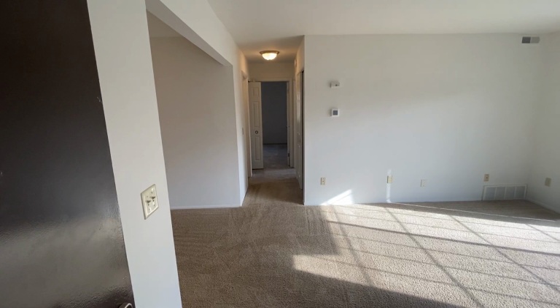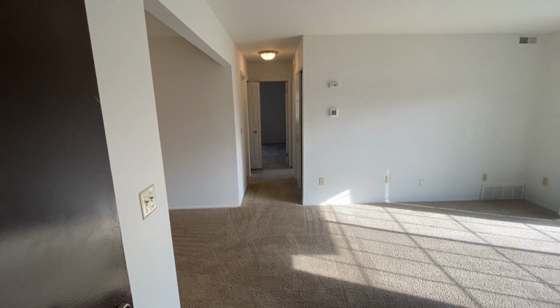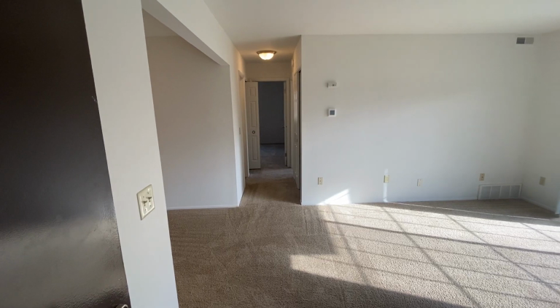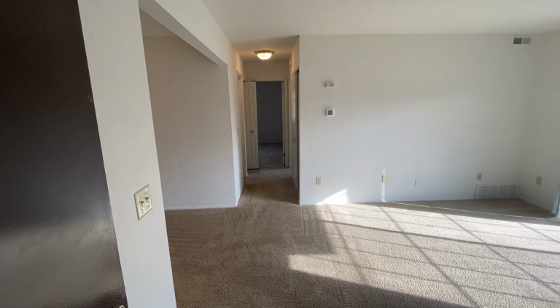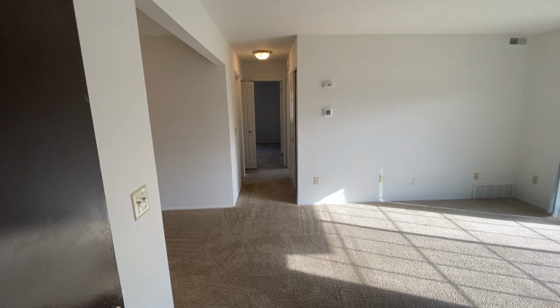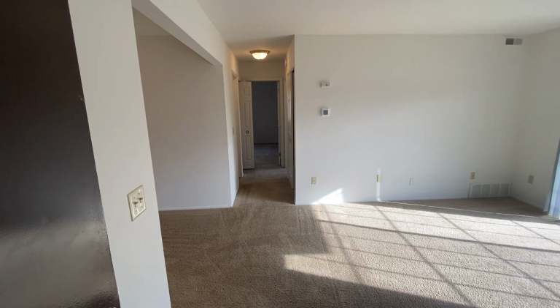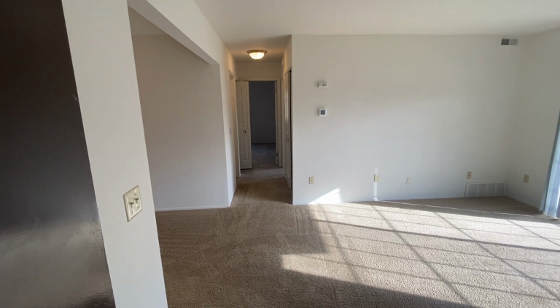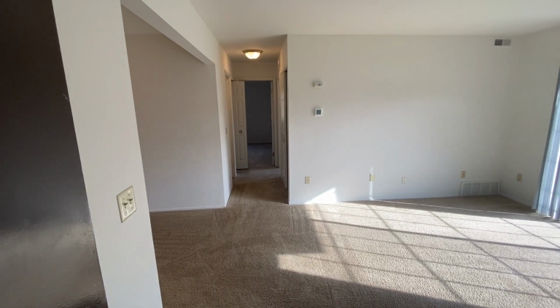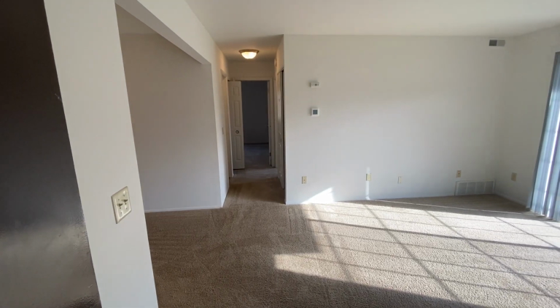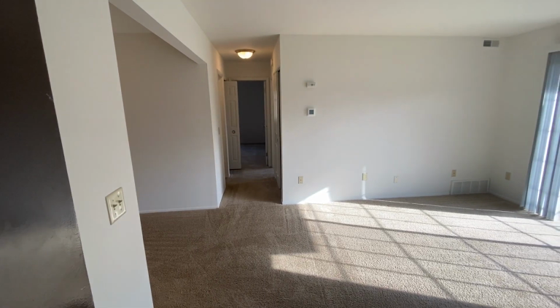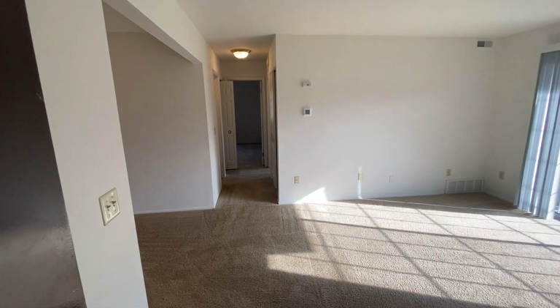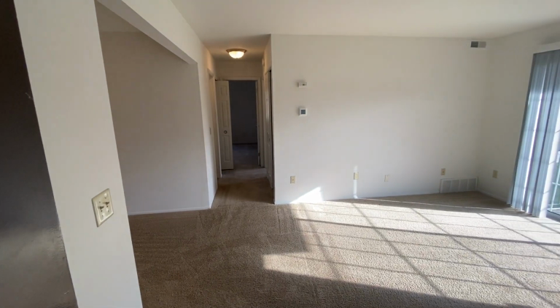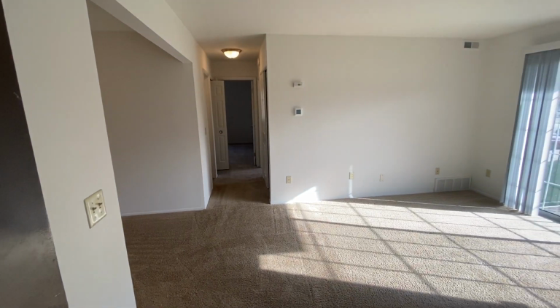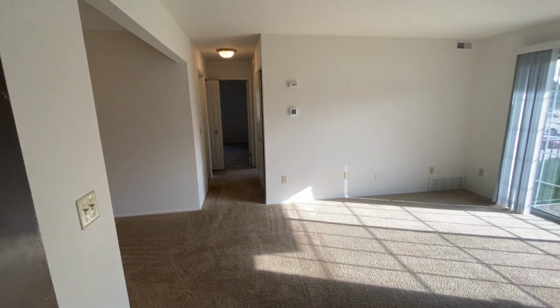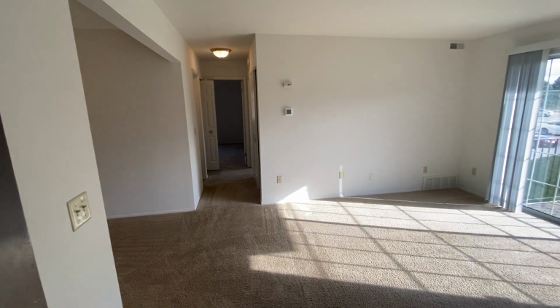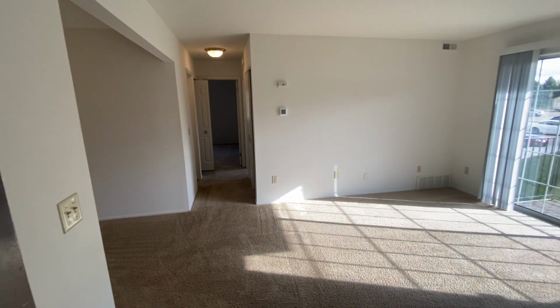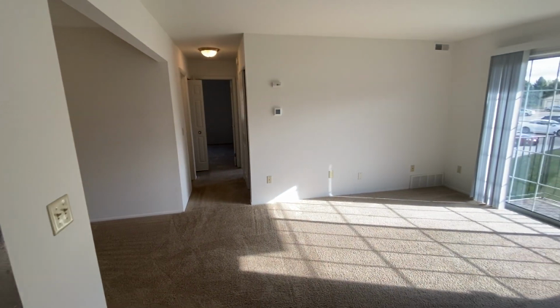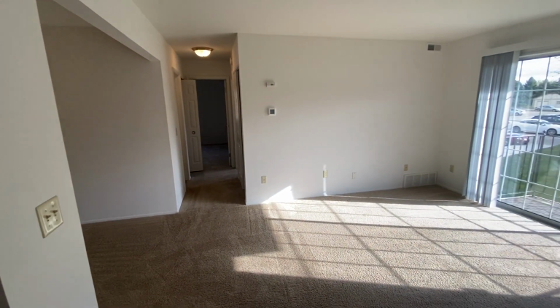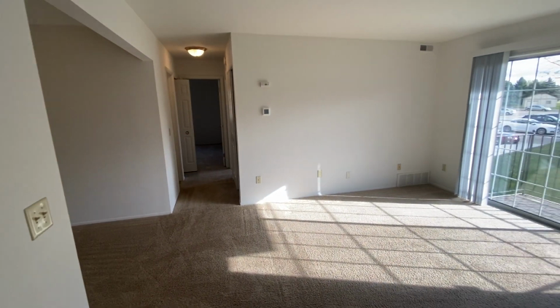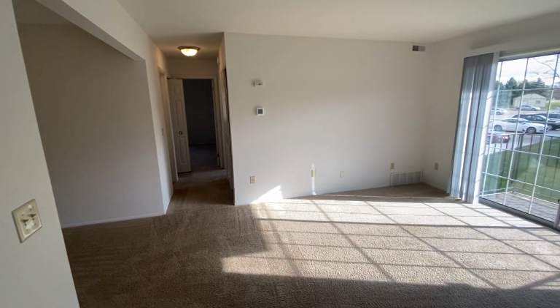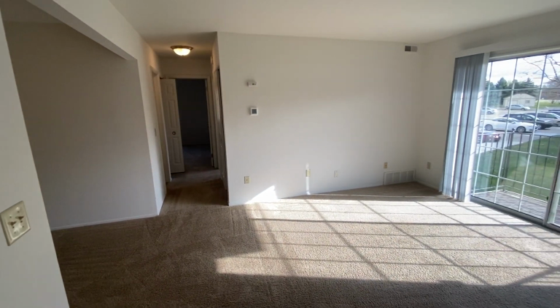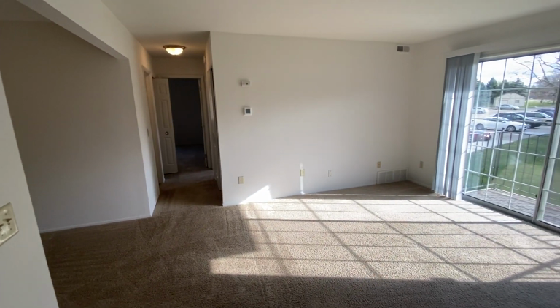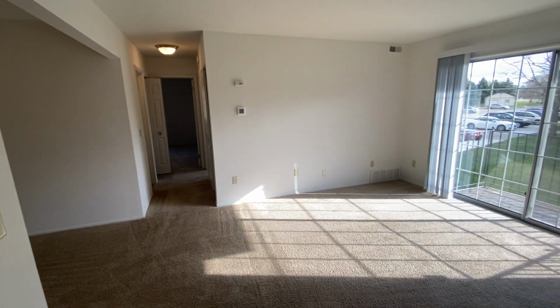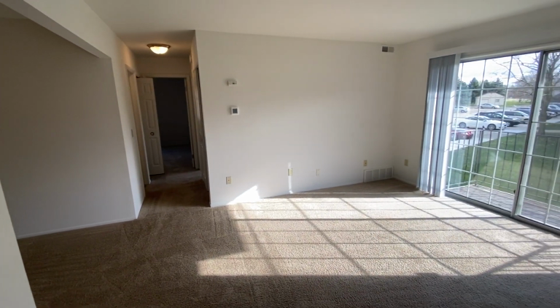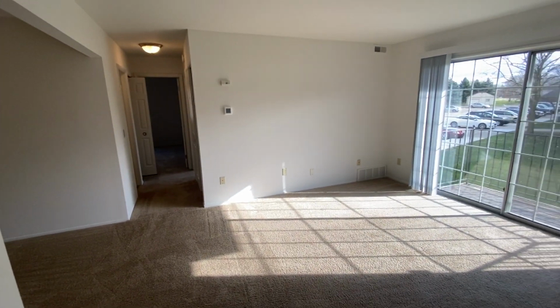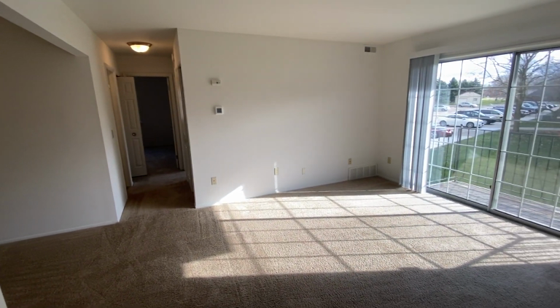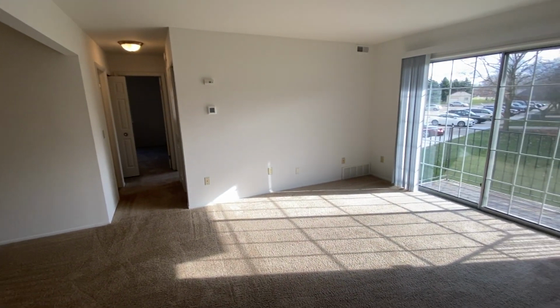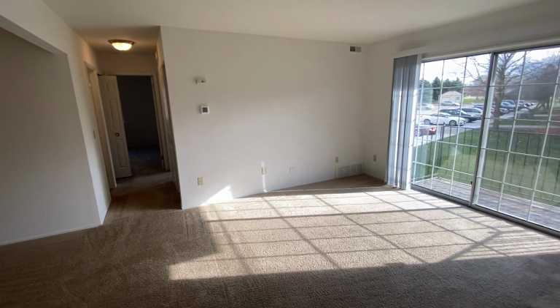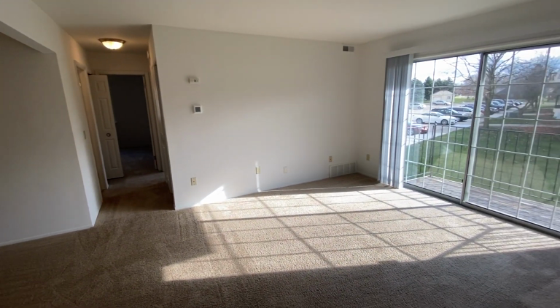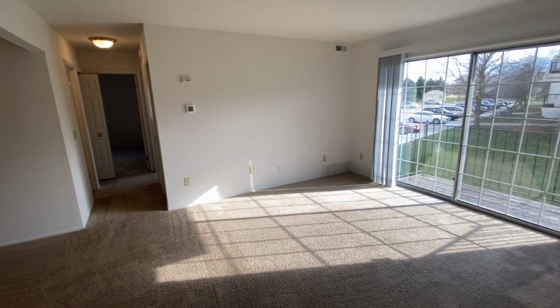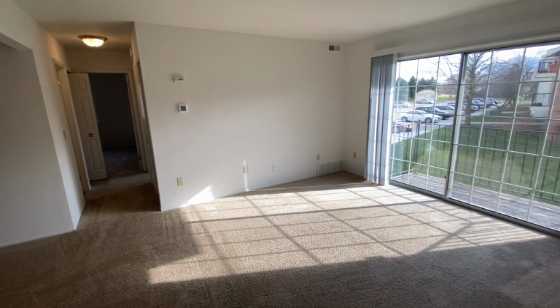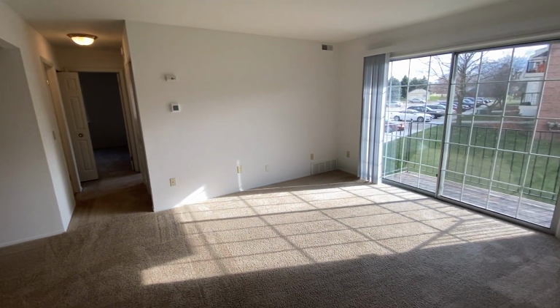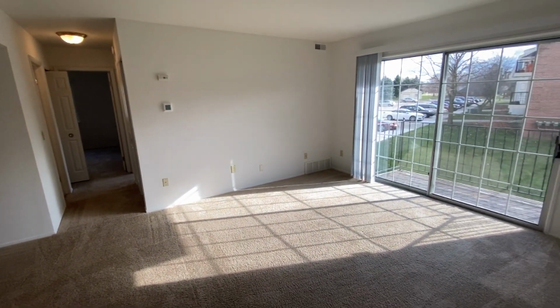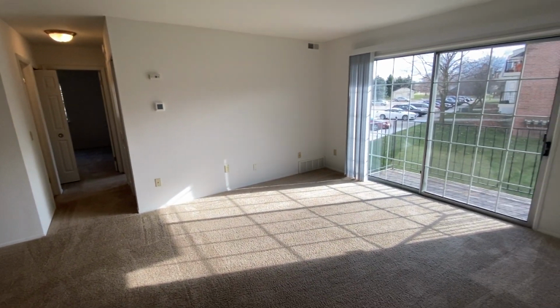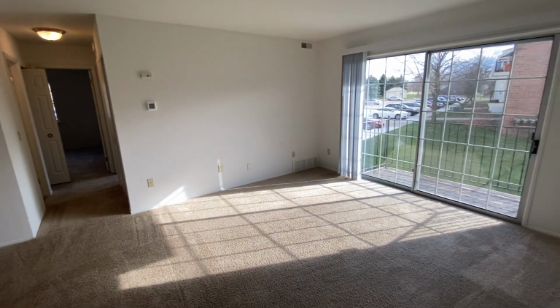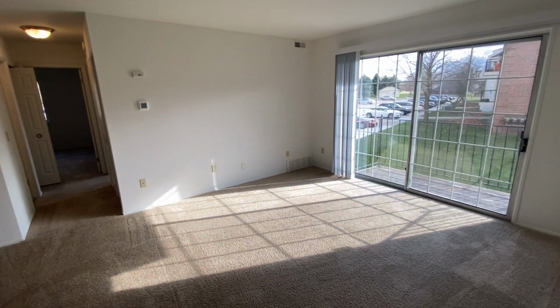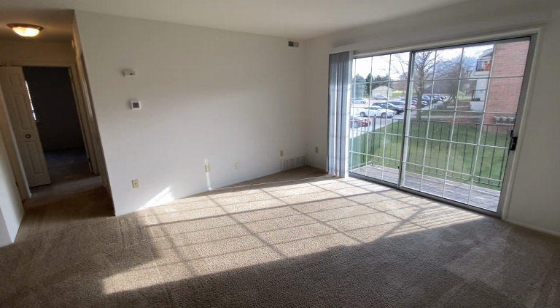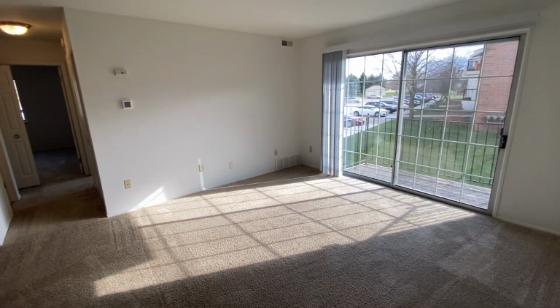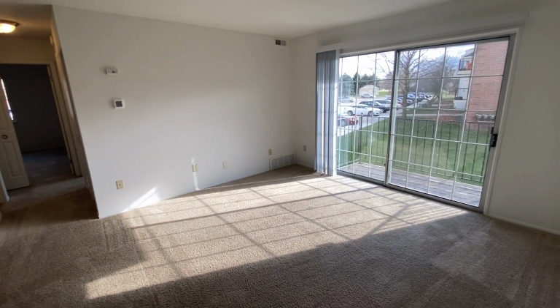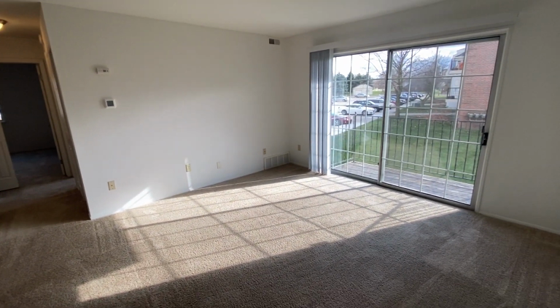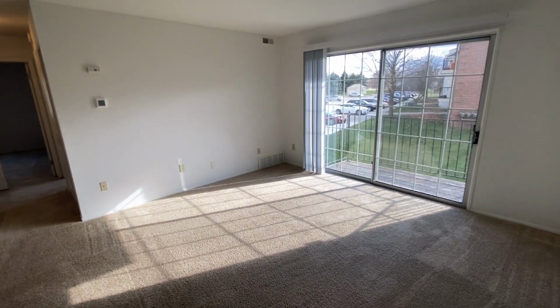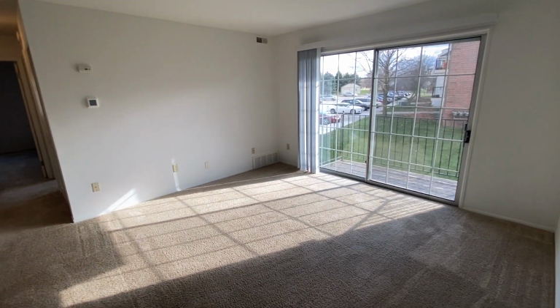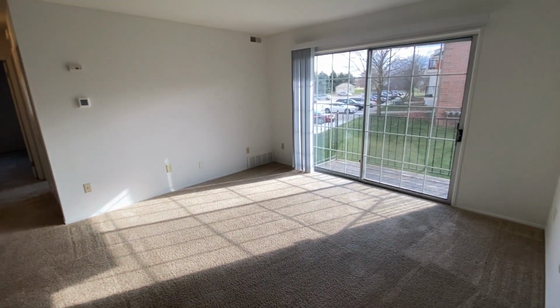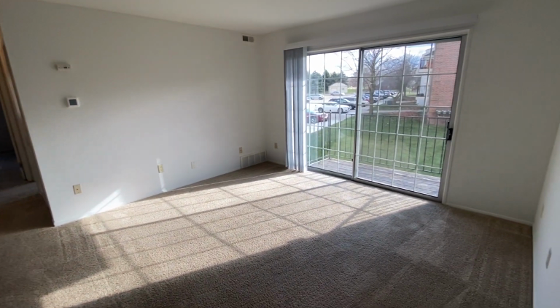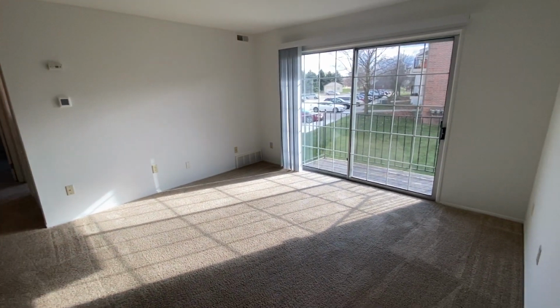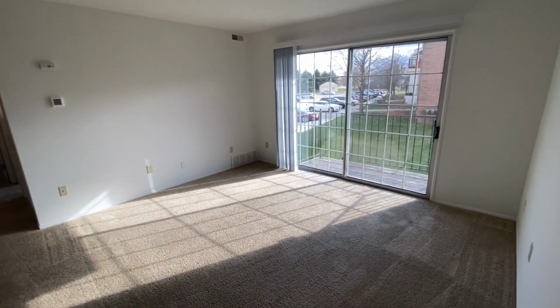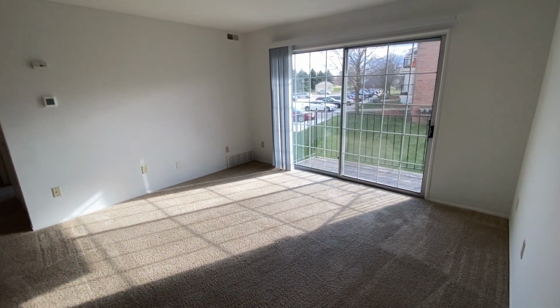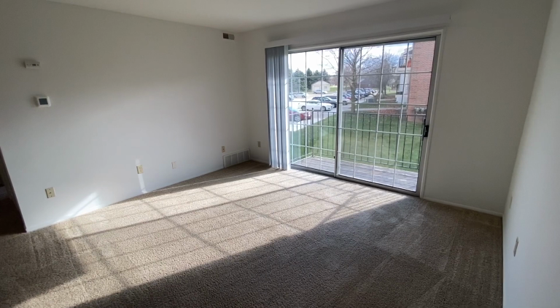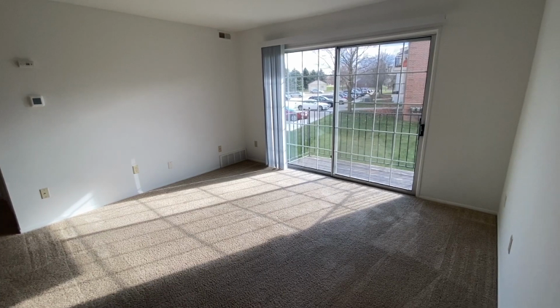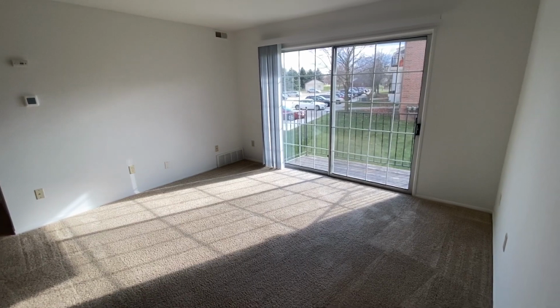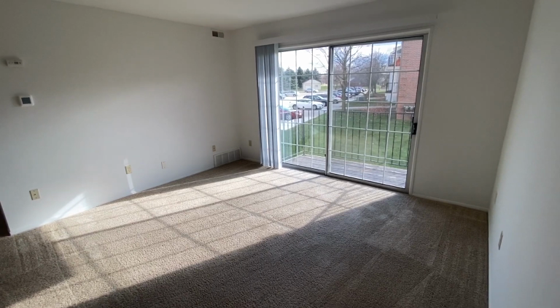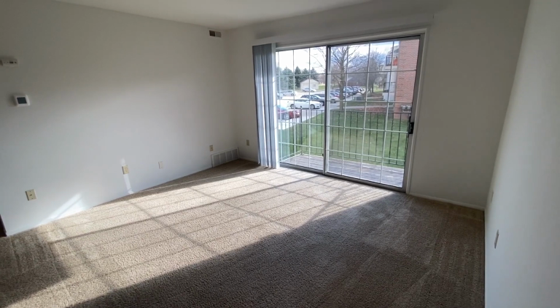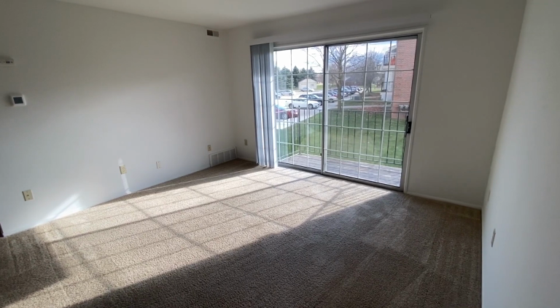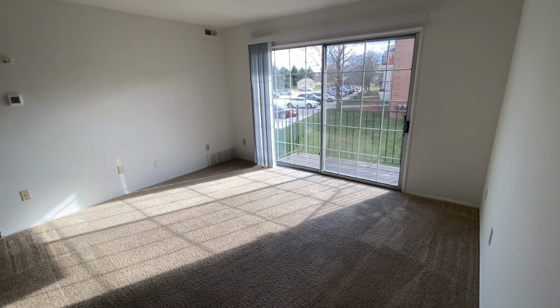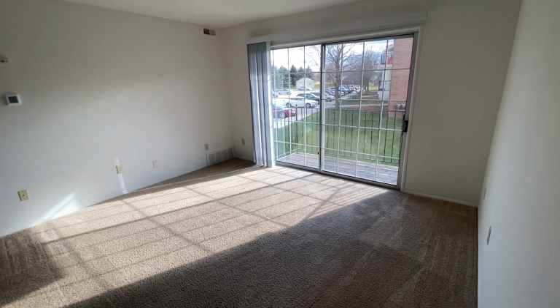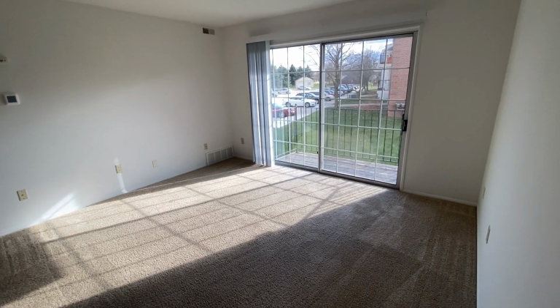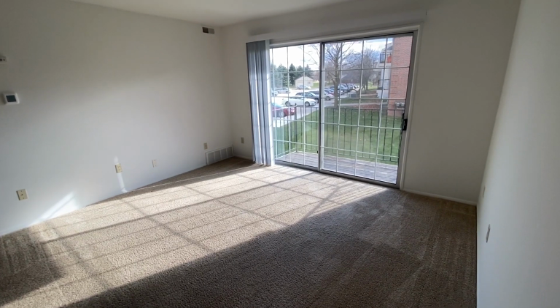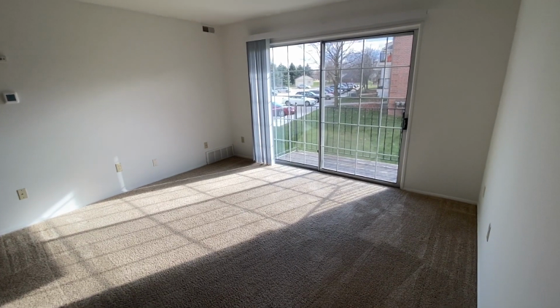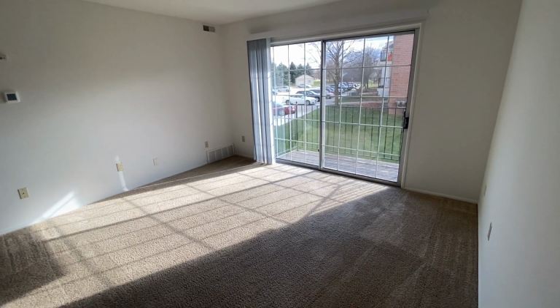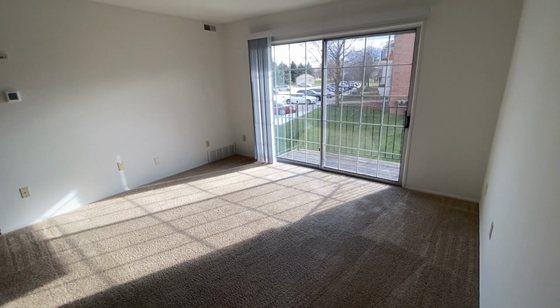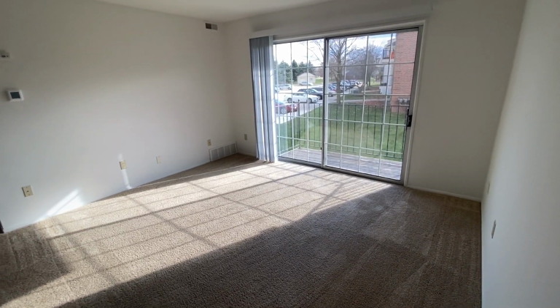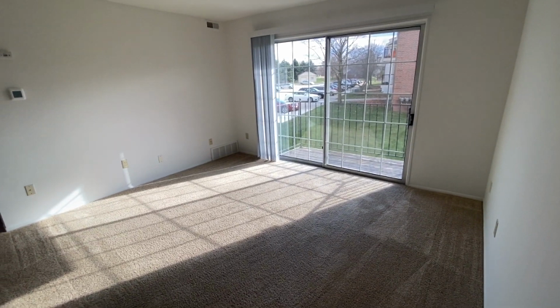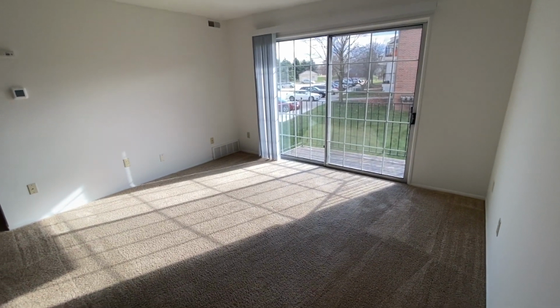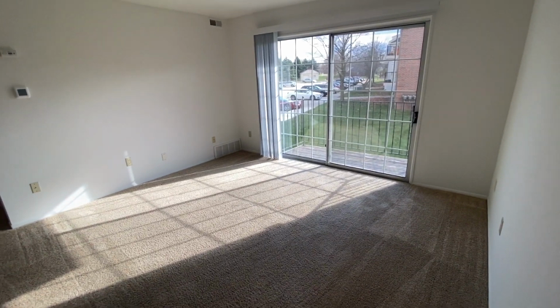Welcome home to Charter Oaks Apartments. Today we'll be viewing apartment 16203, which is our two-bedroom Acorn floor plan.